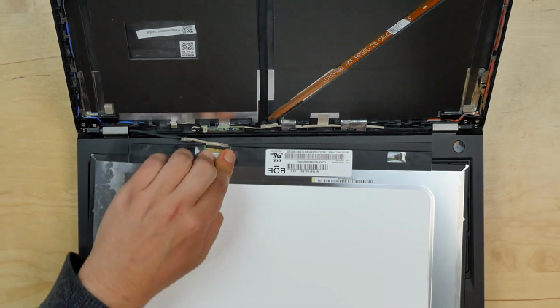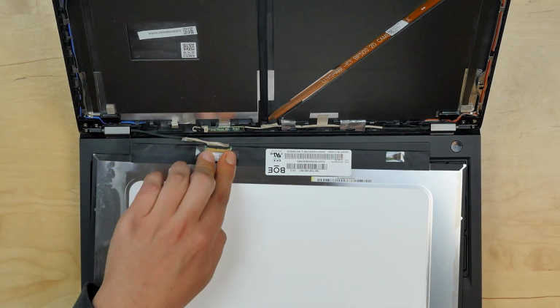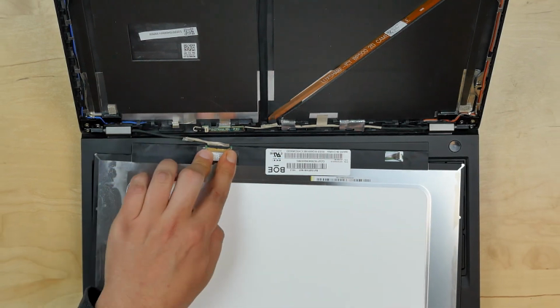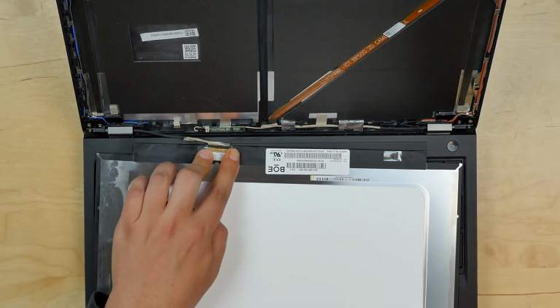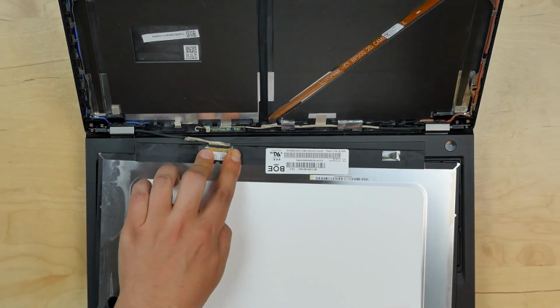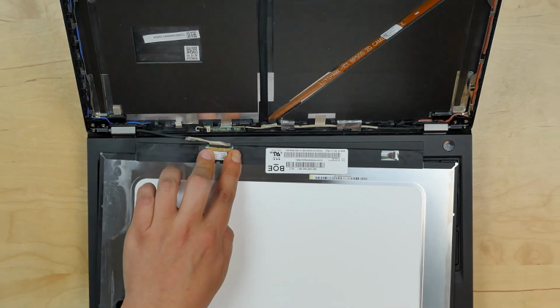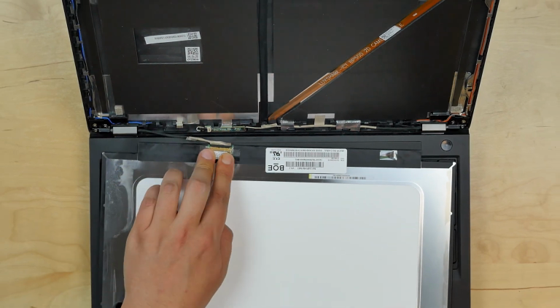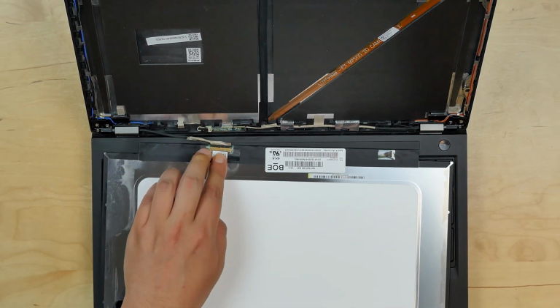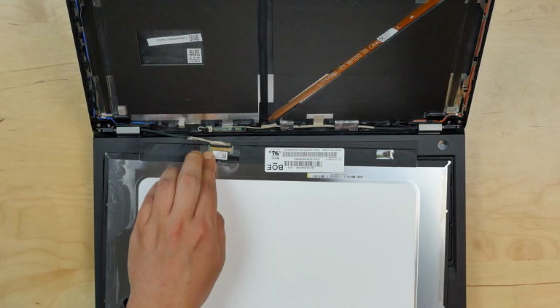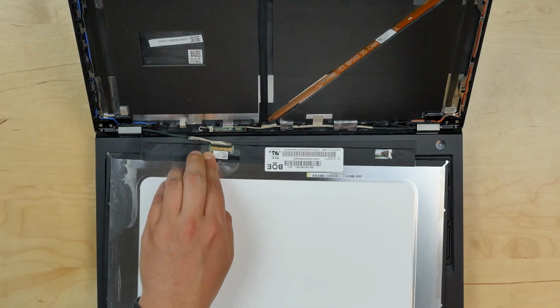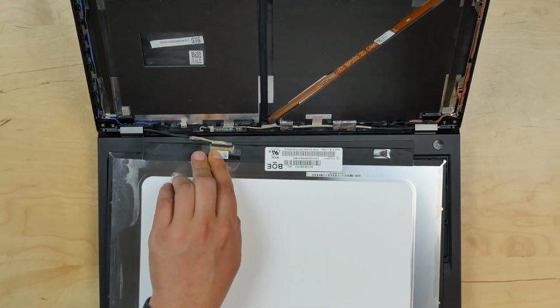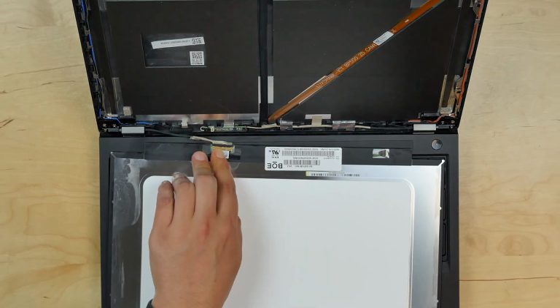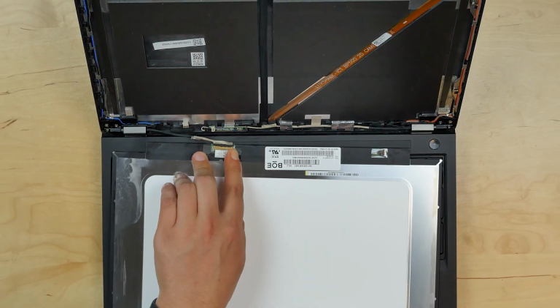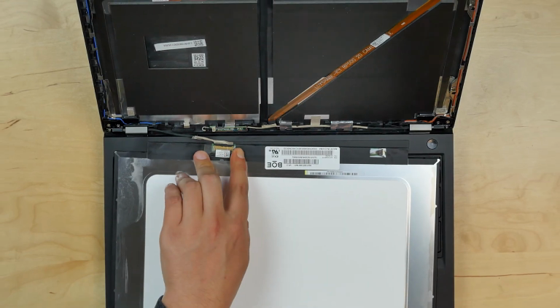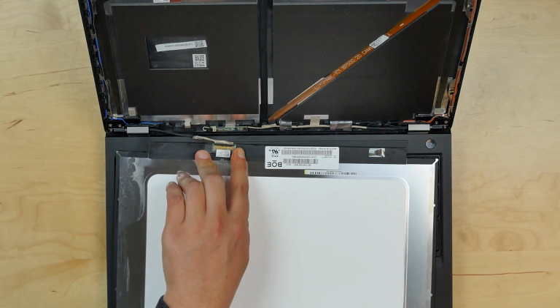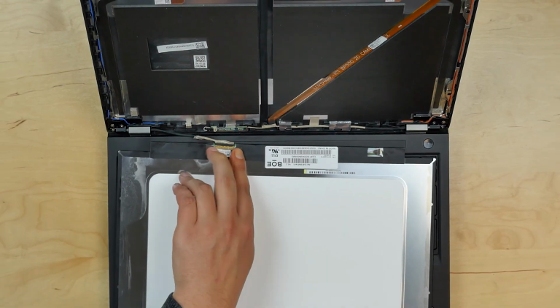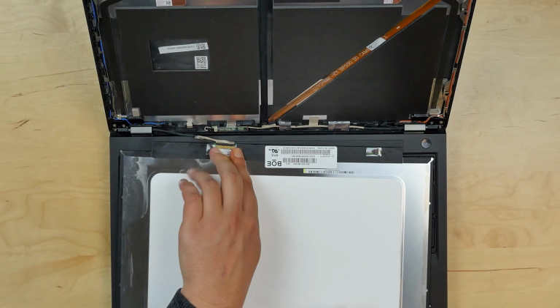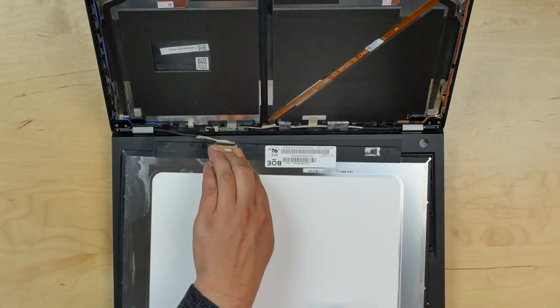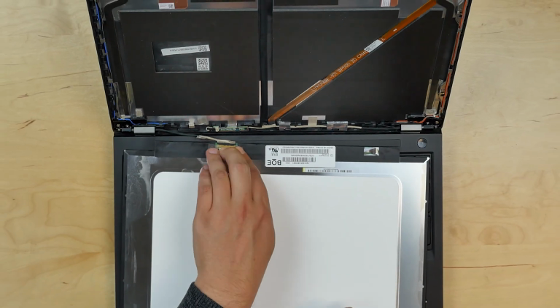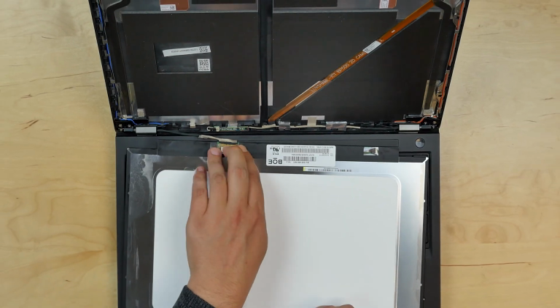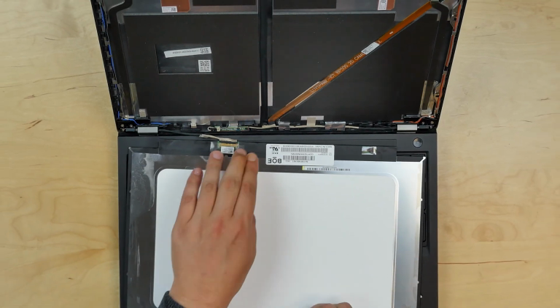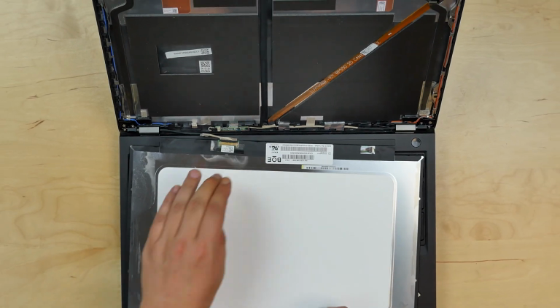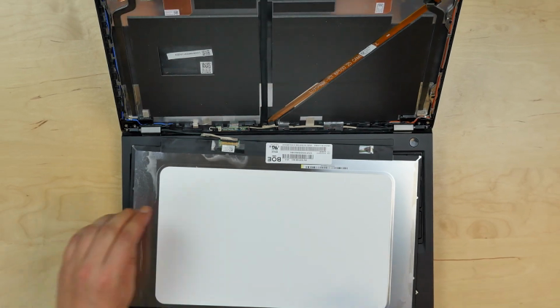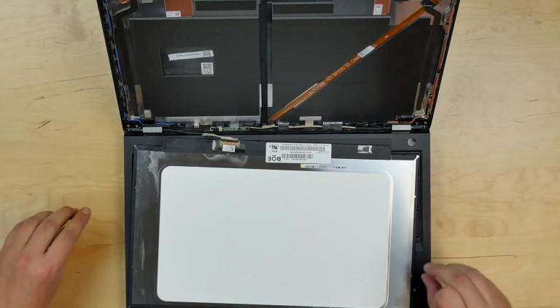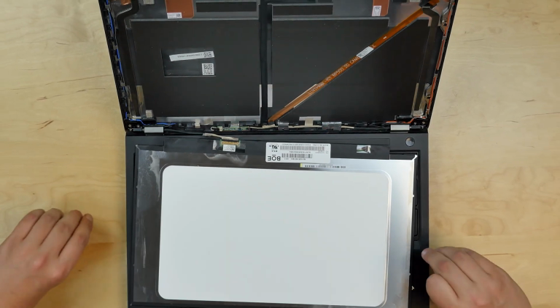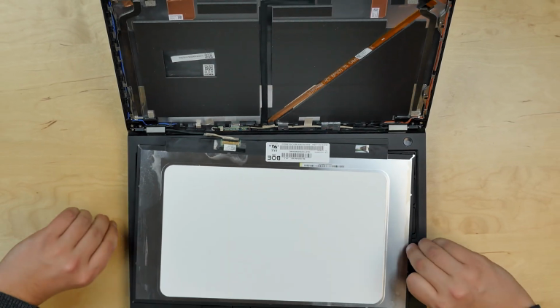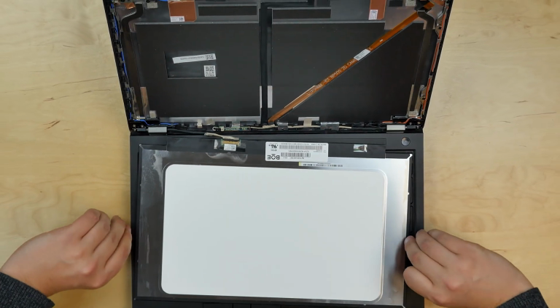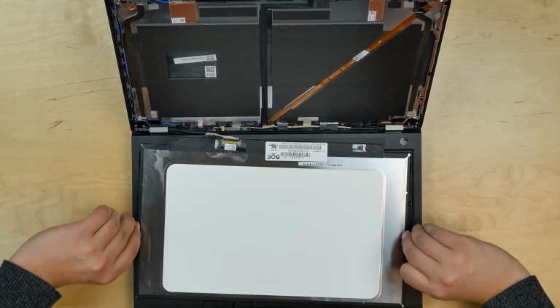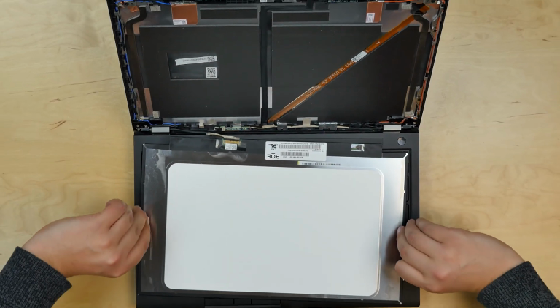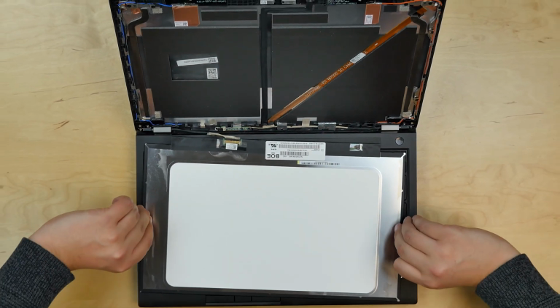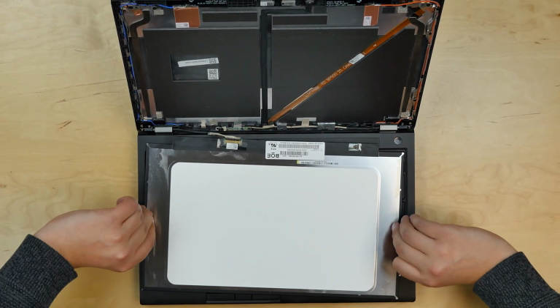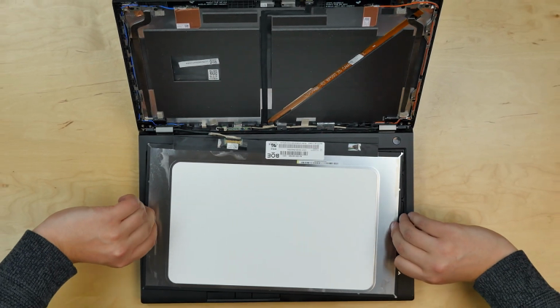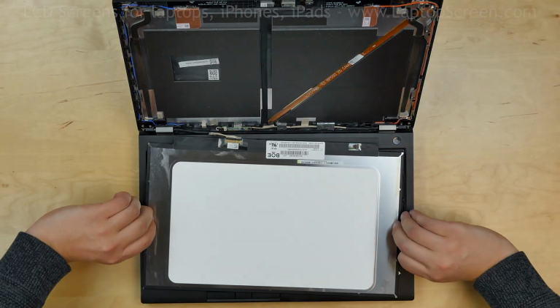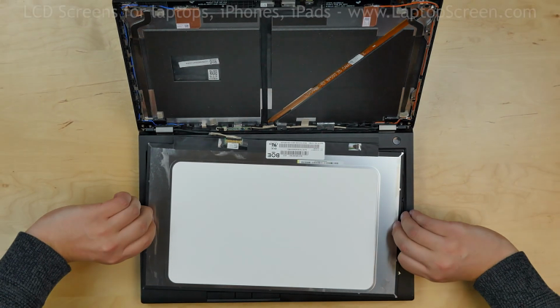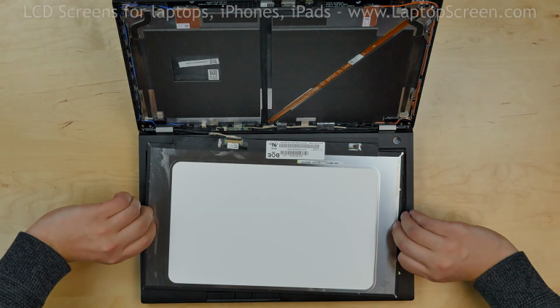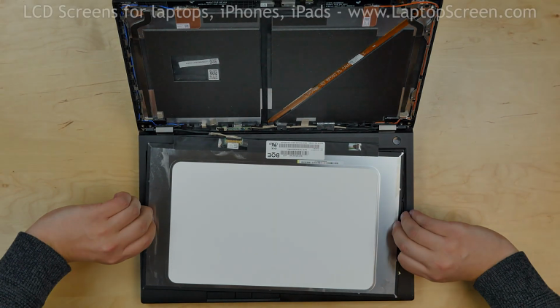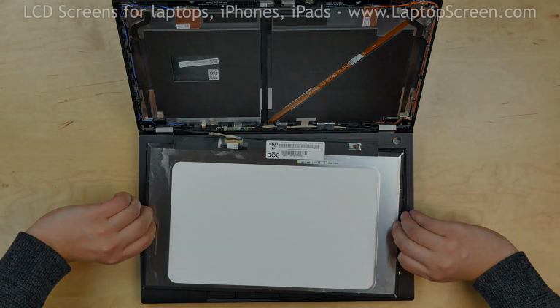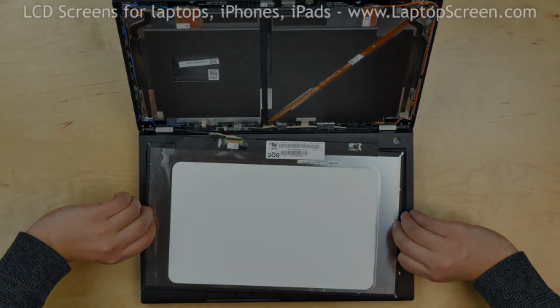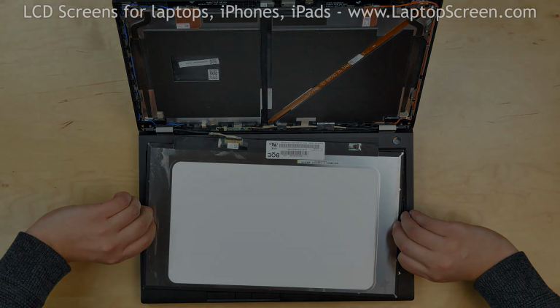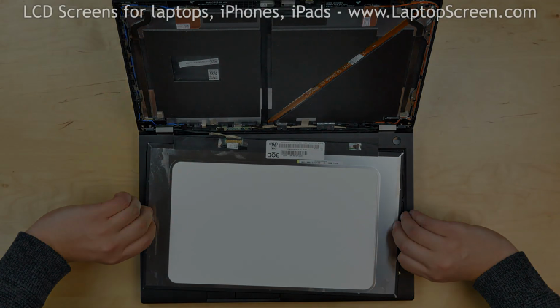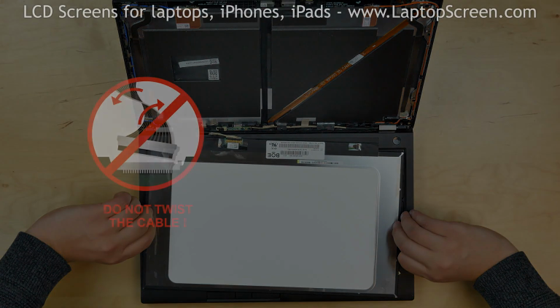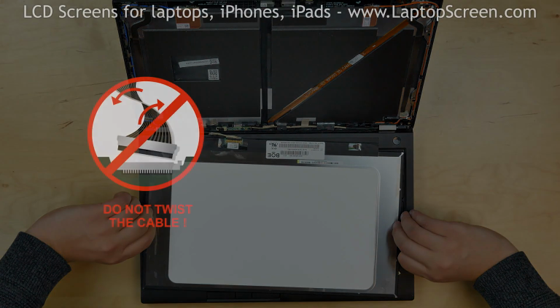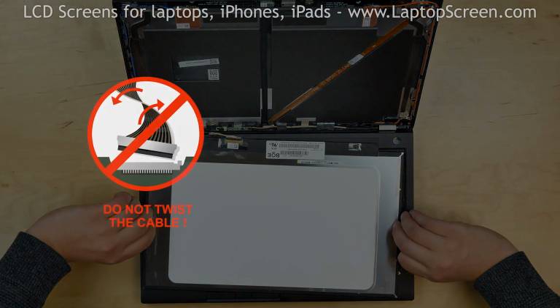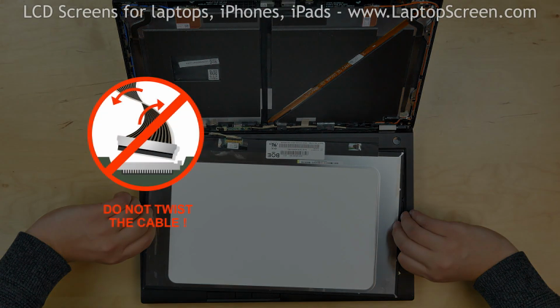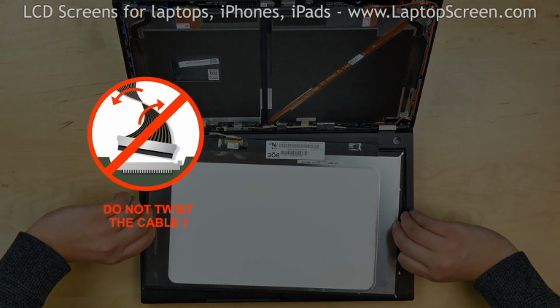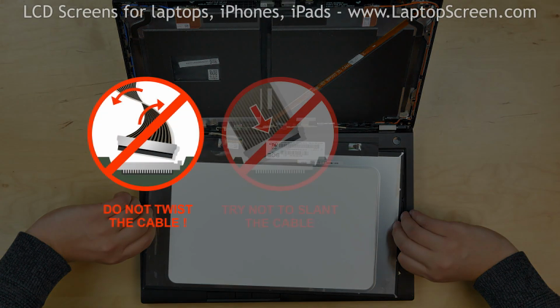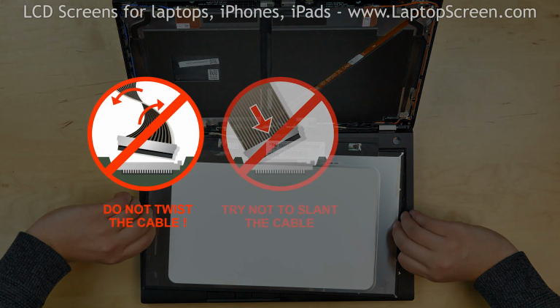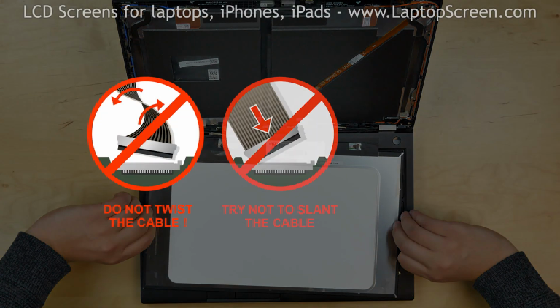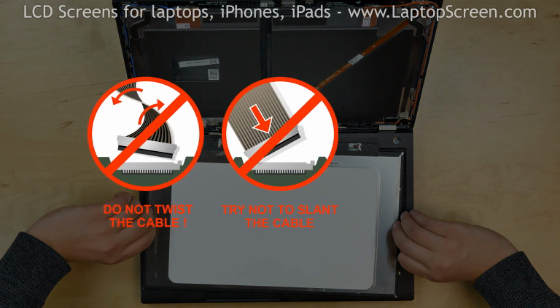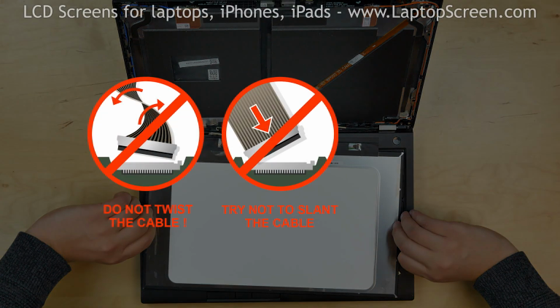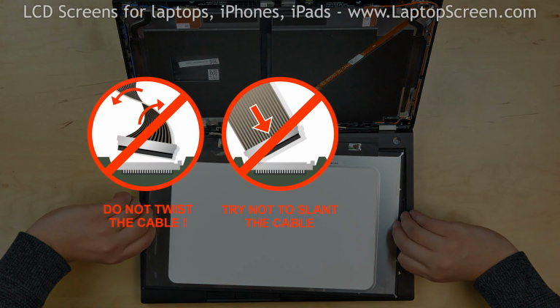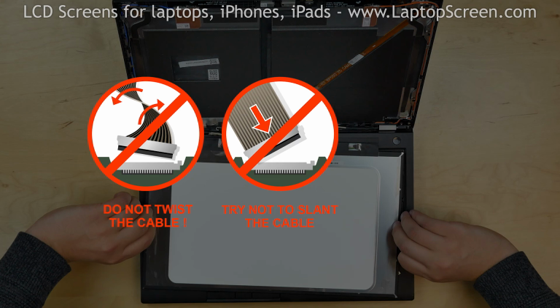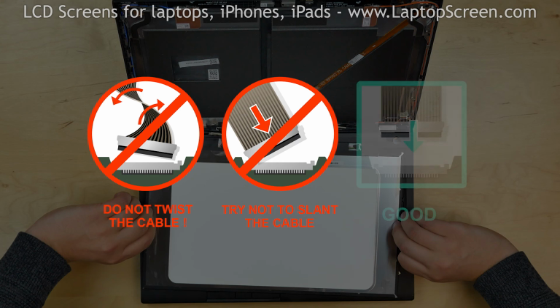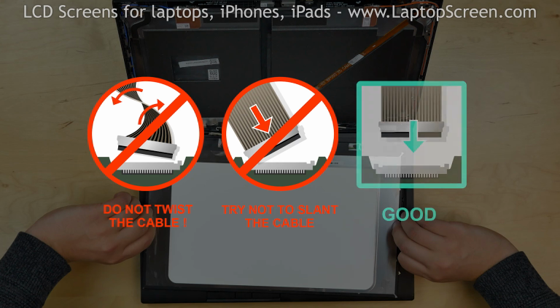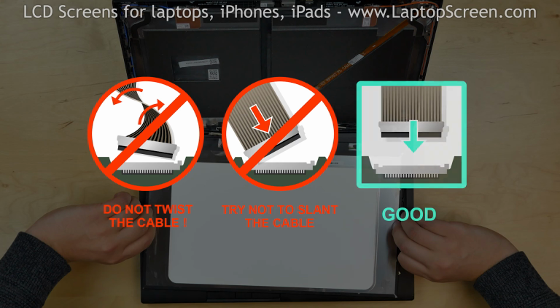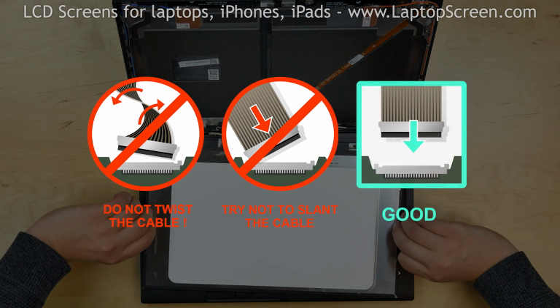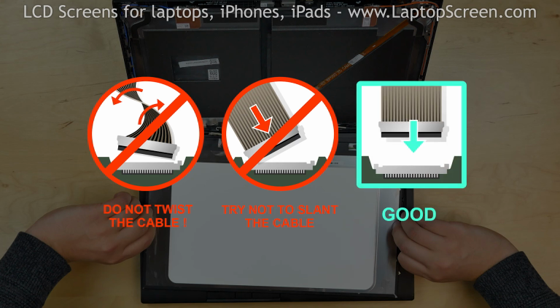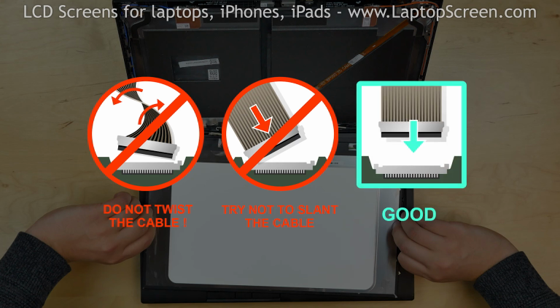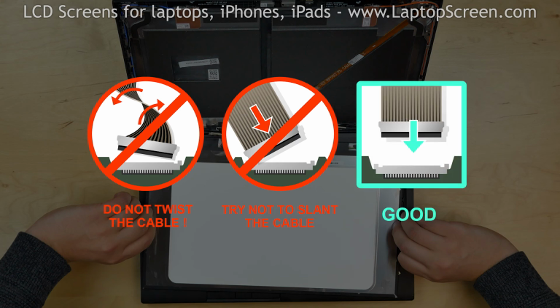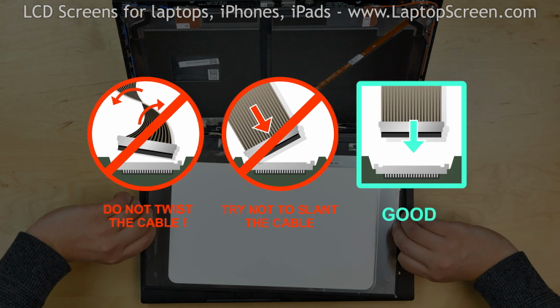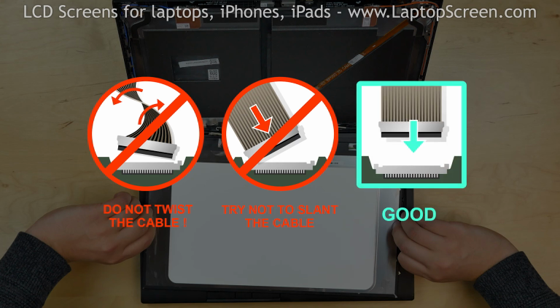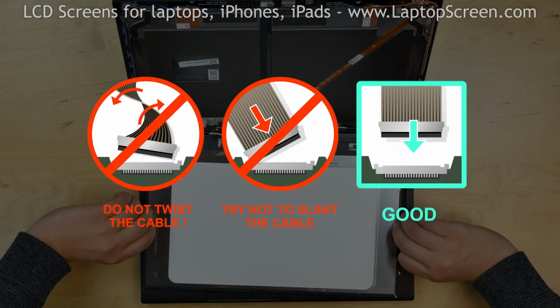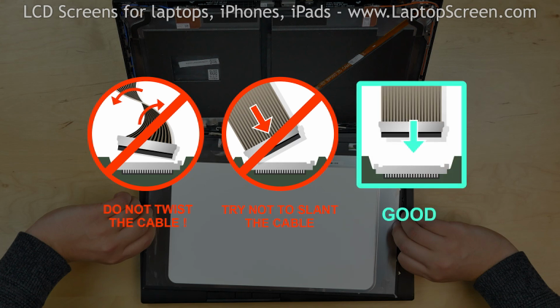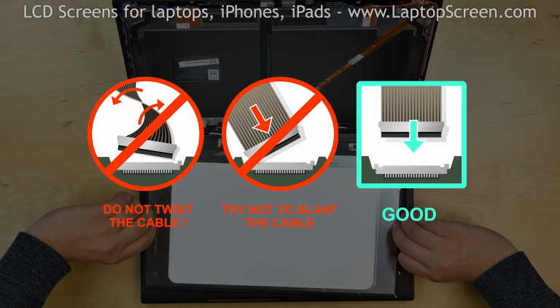Caution! It is very important not to force any of the connectors. You must not twist or slant the connector when plugging it in.